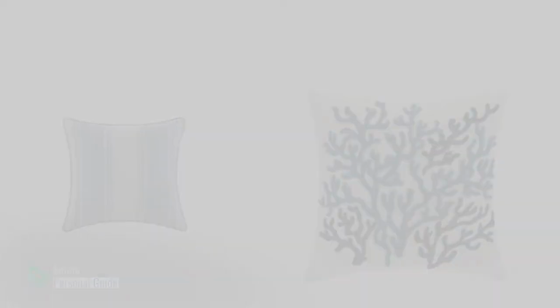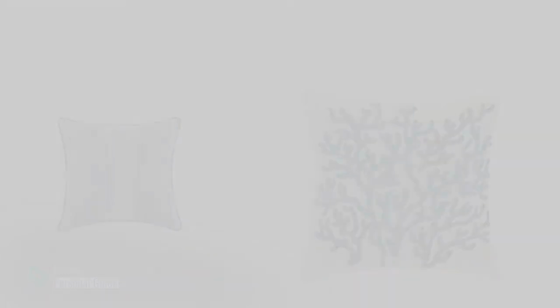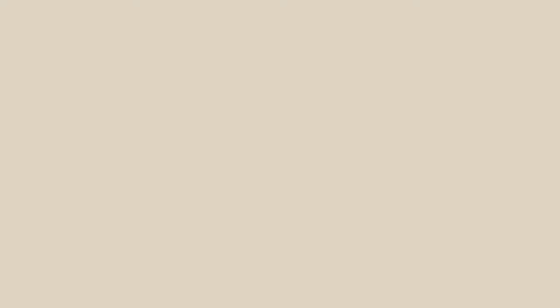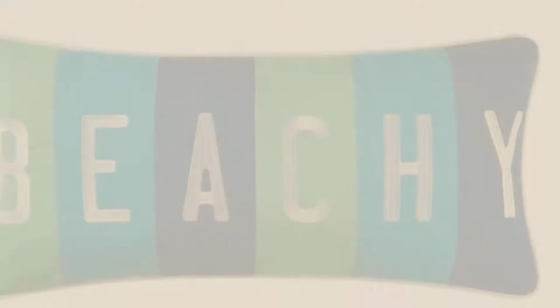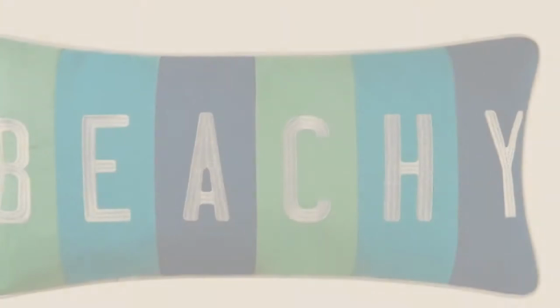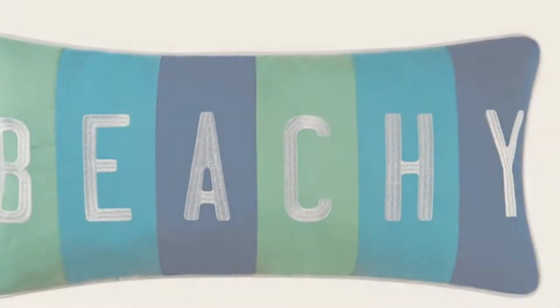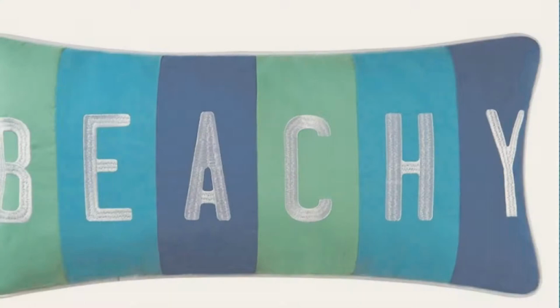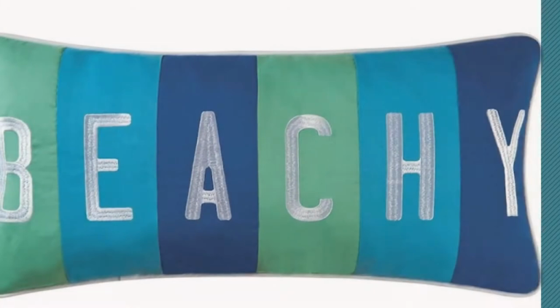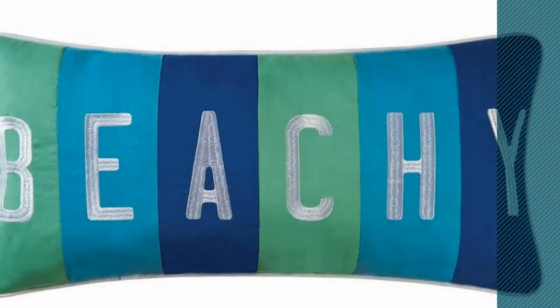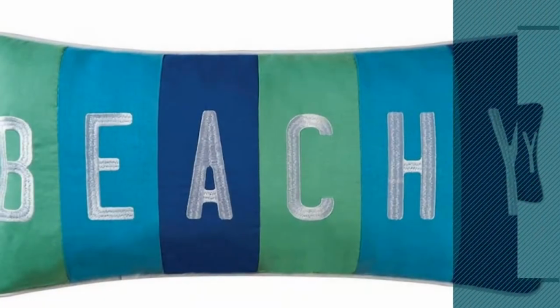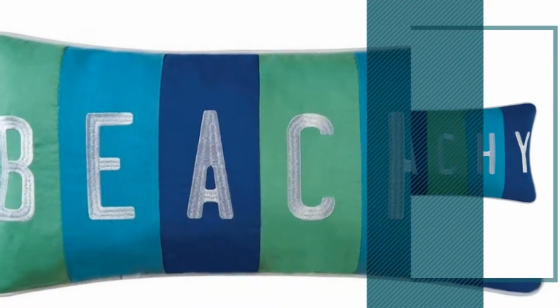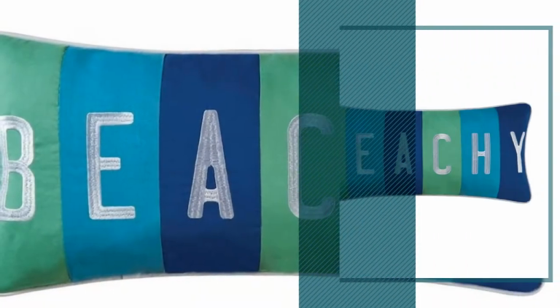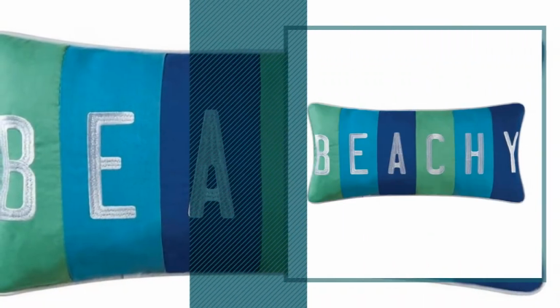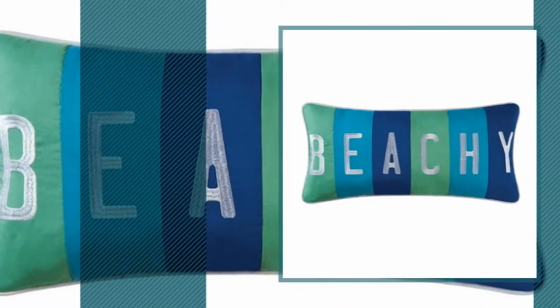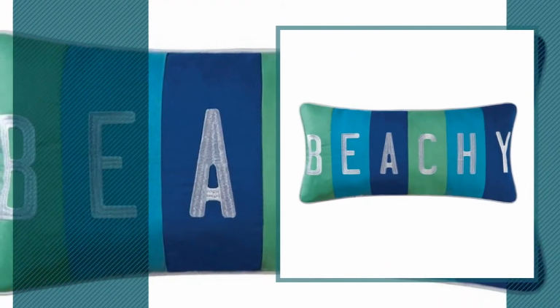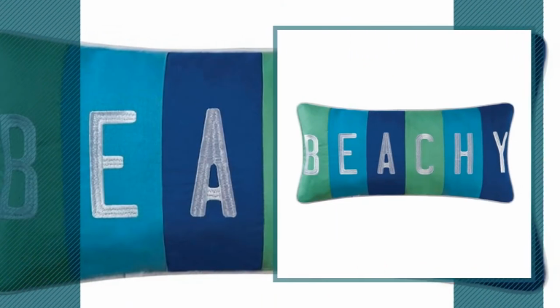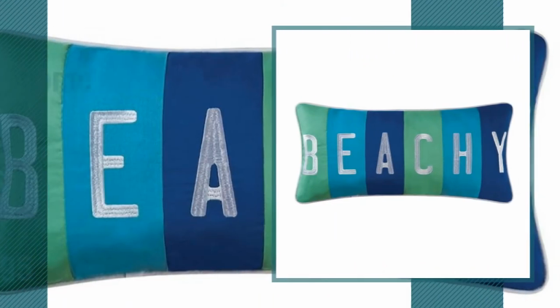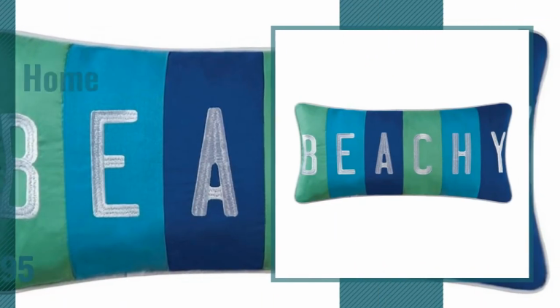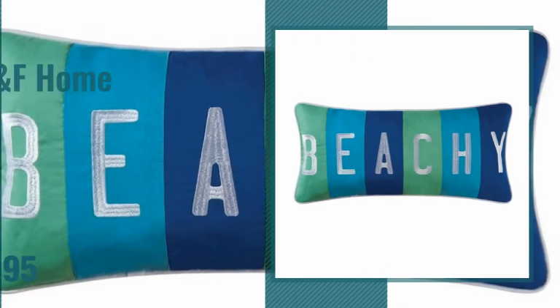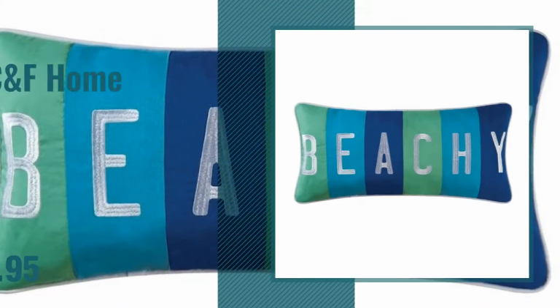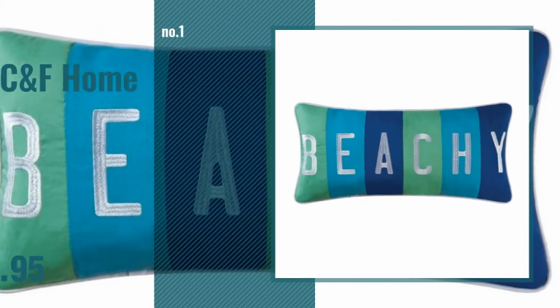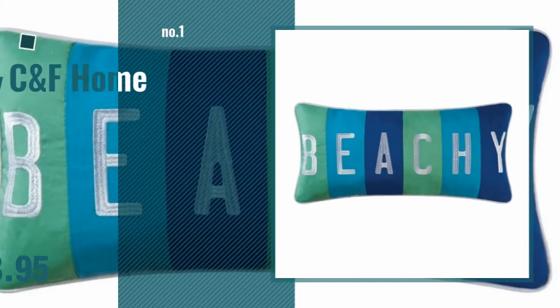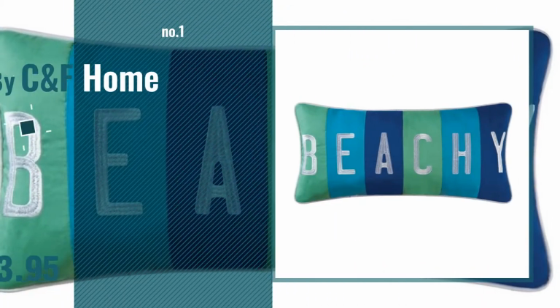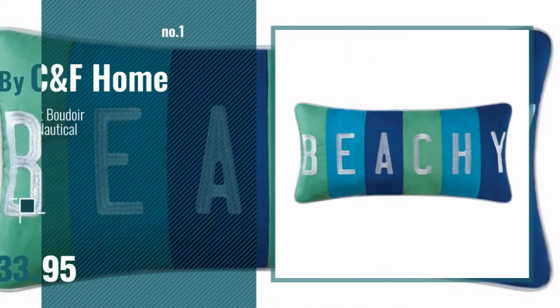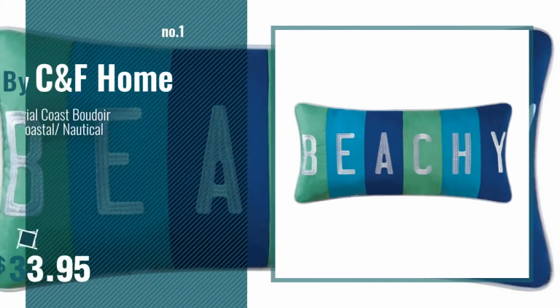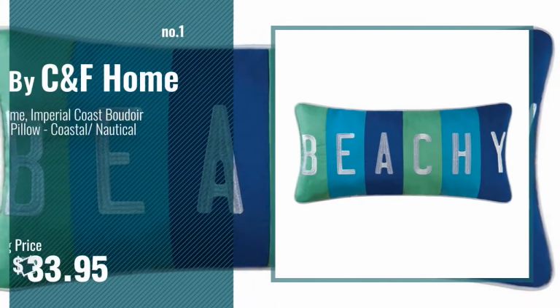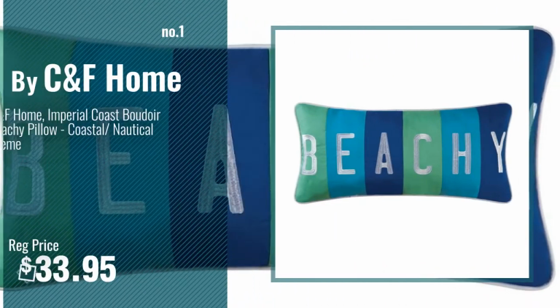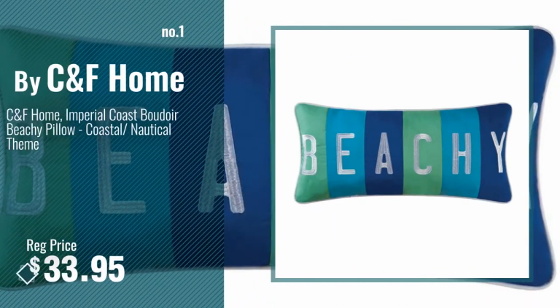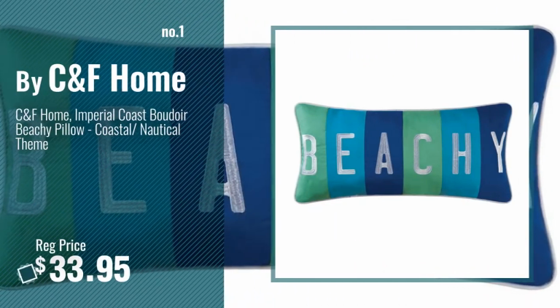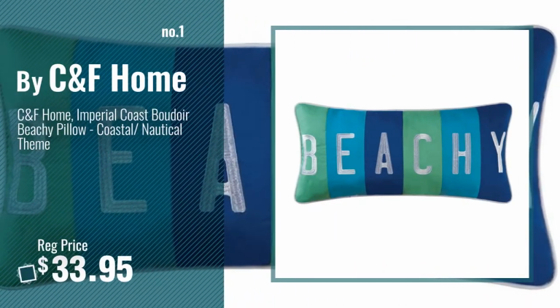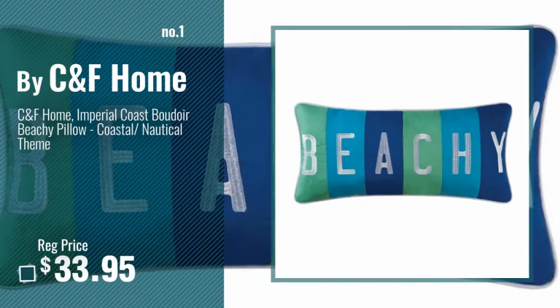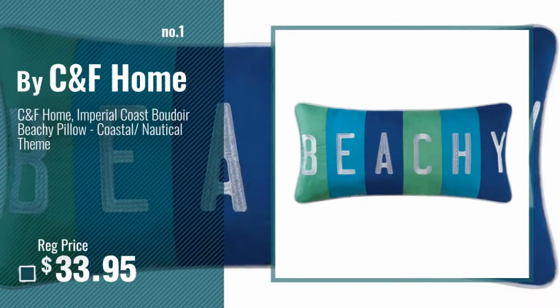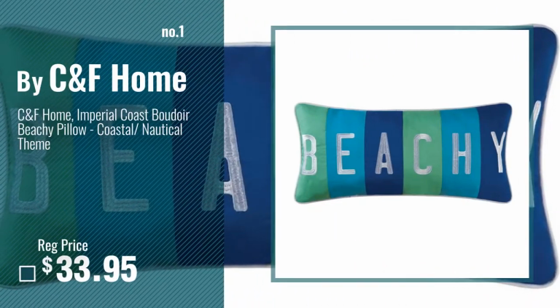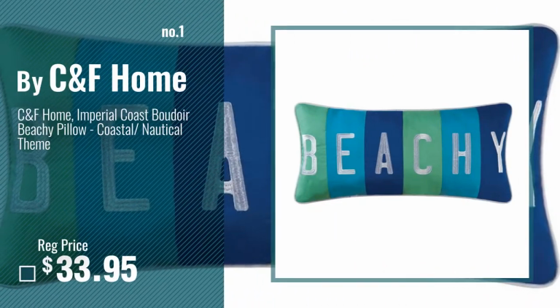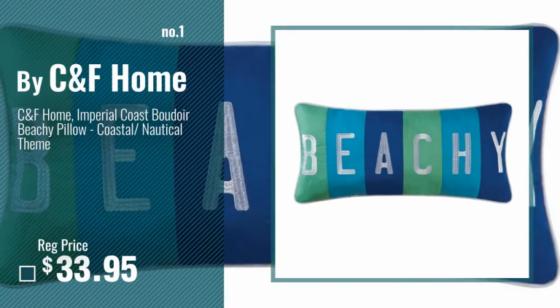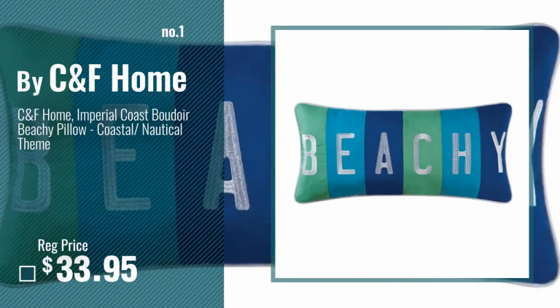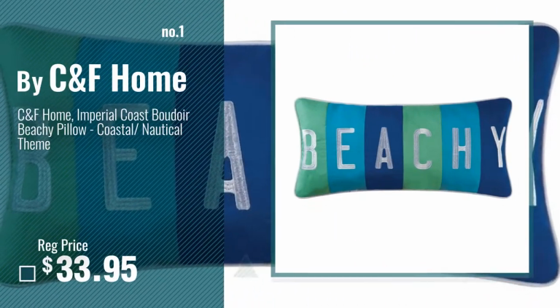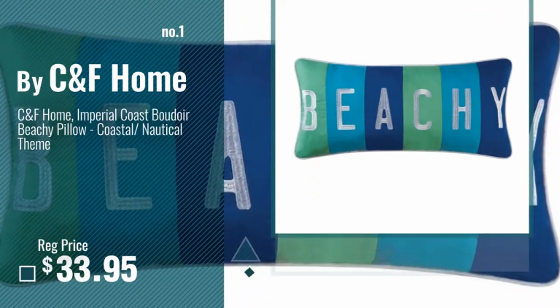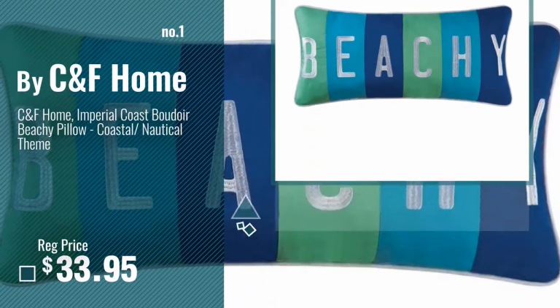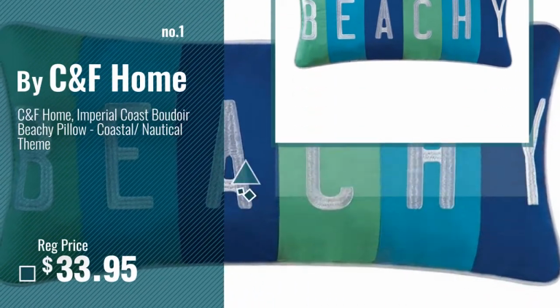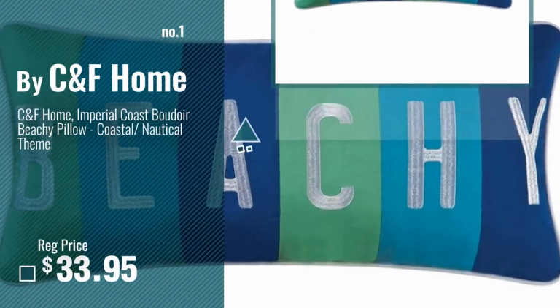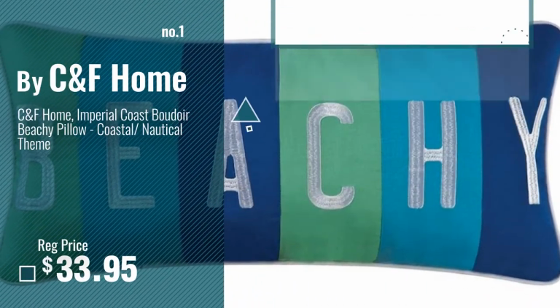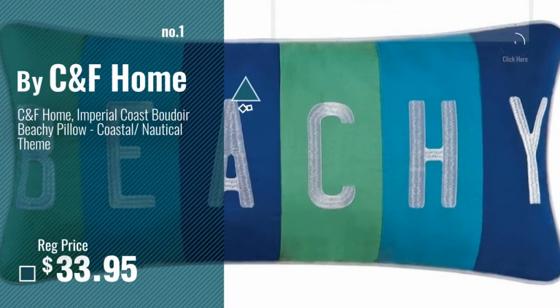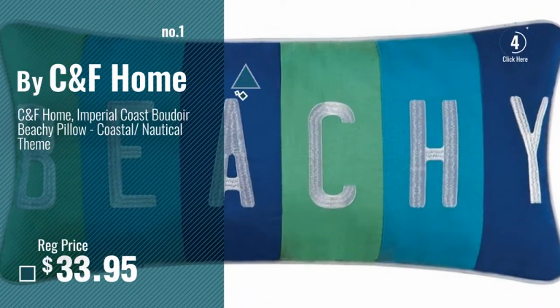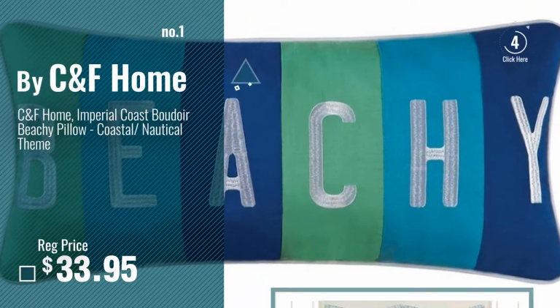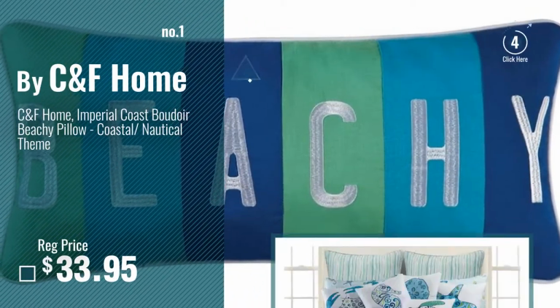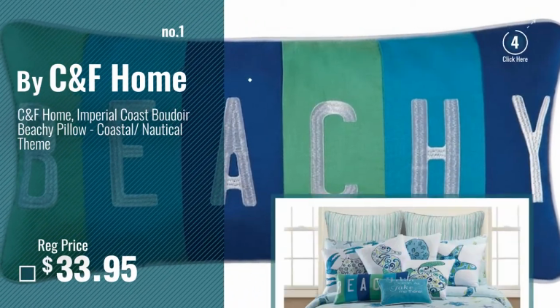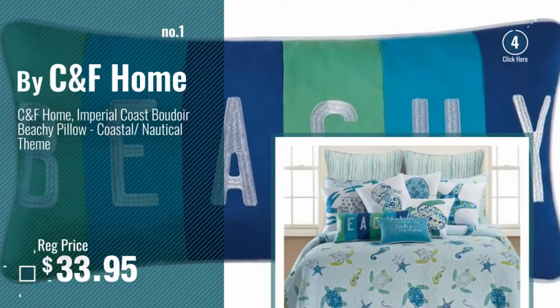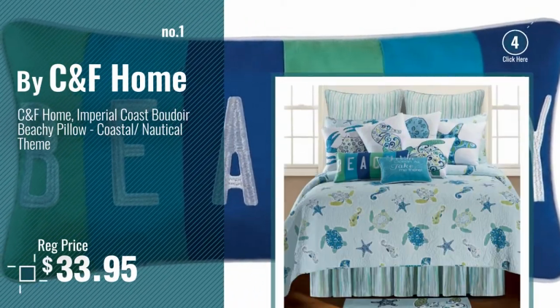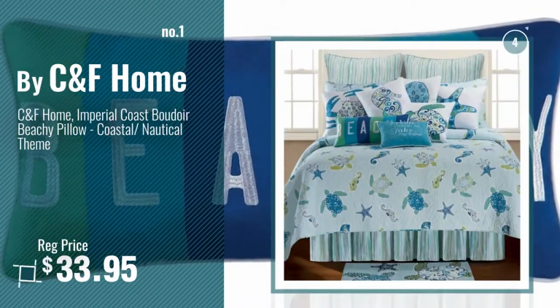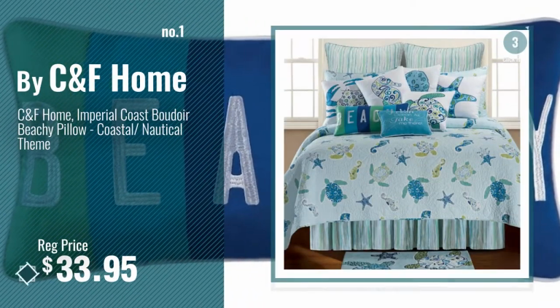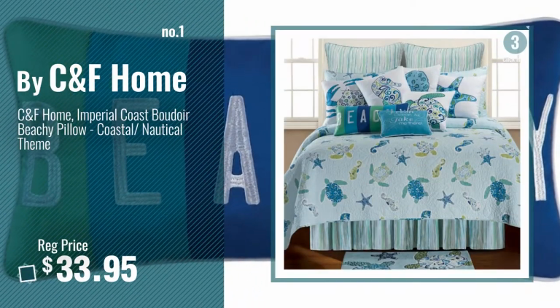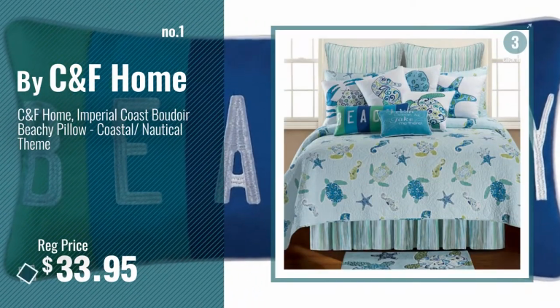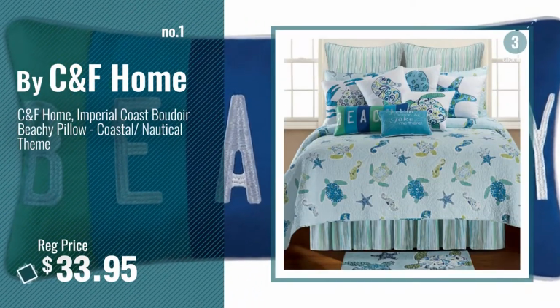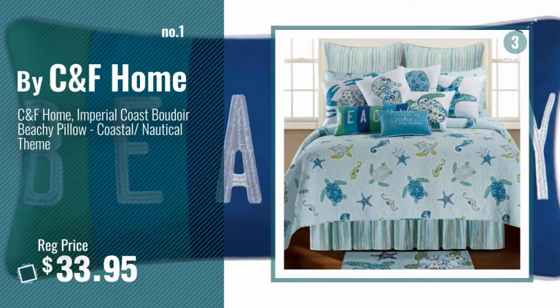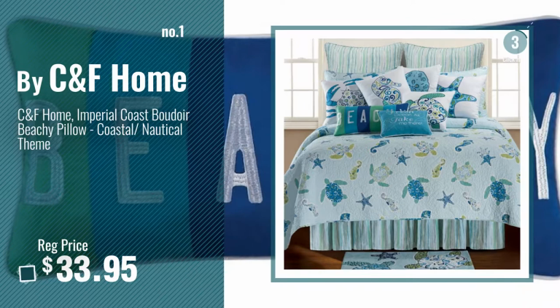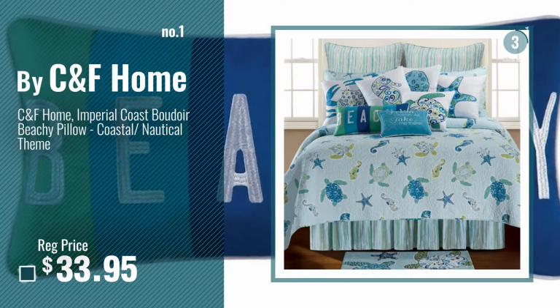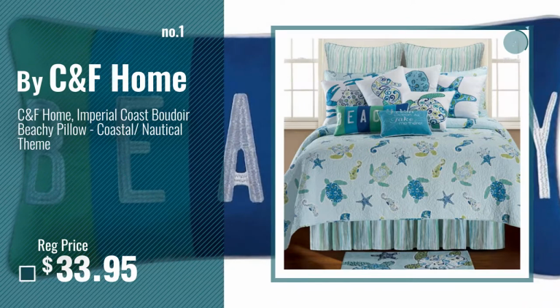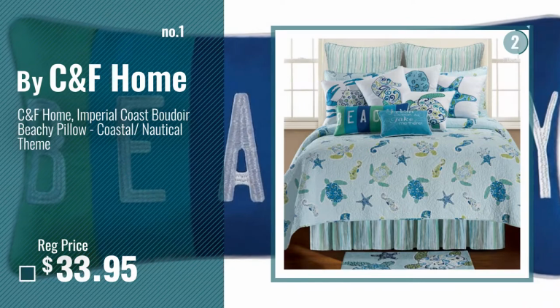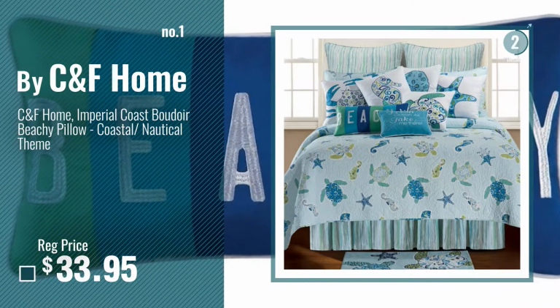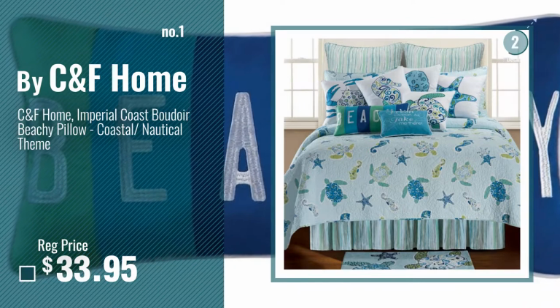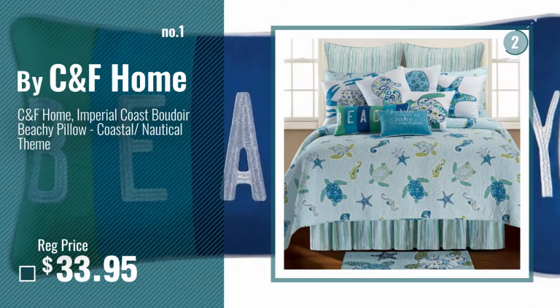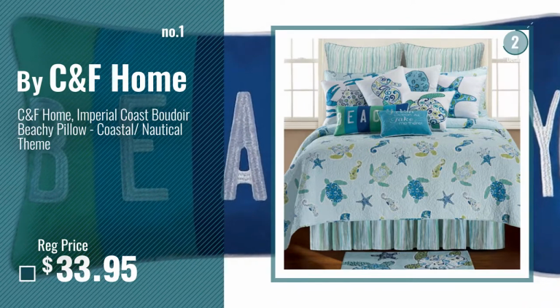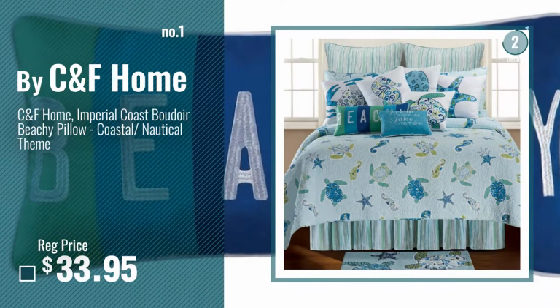Number 1, most popular, by Canf Home. Watch this video, choose your favorite.